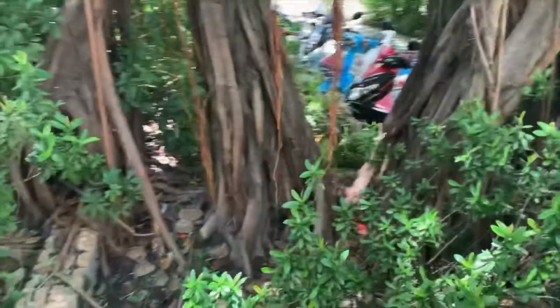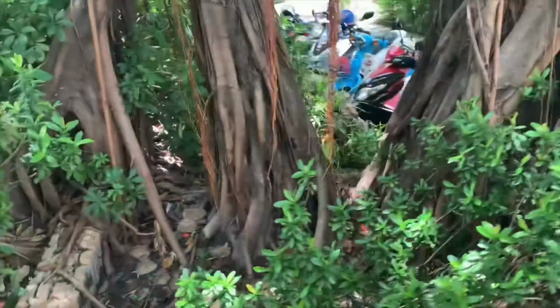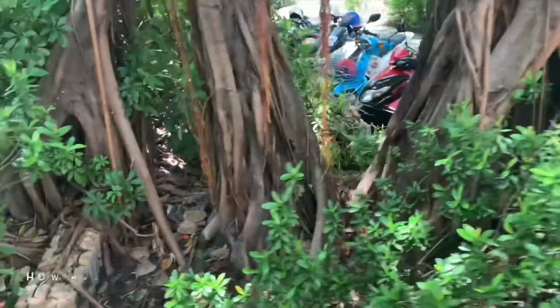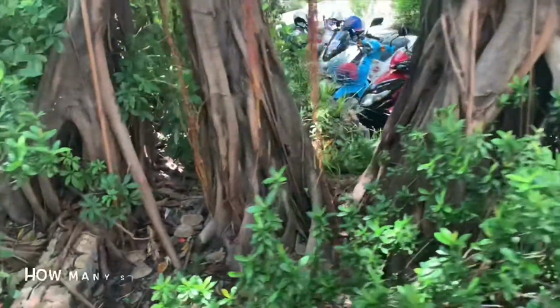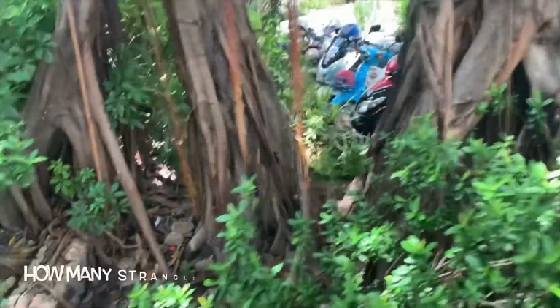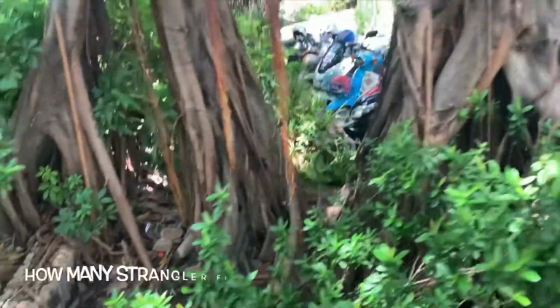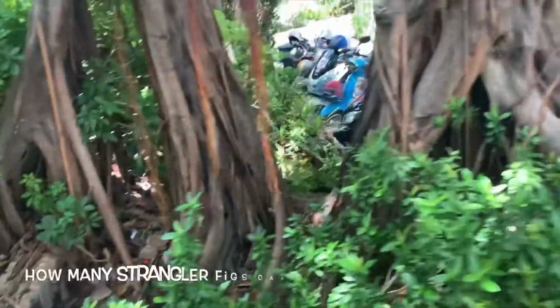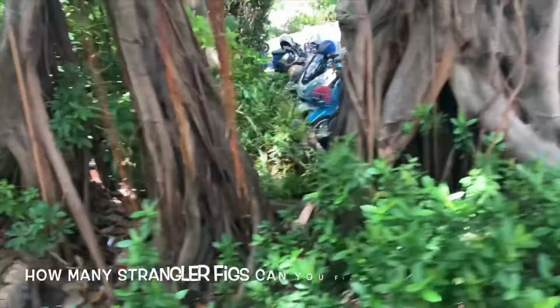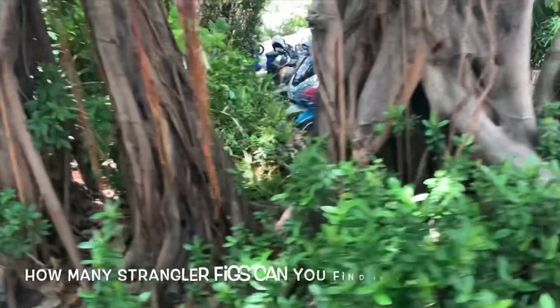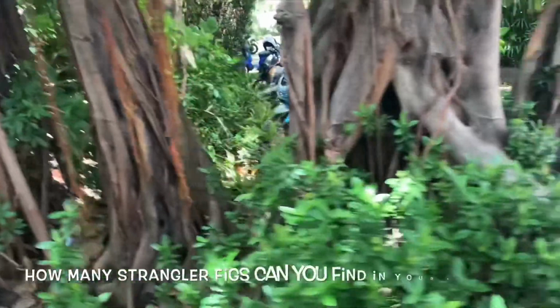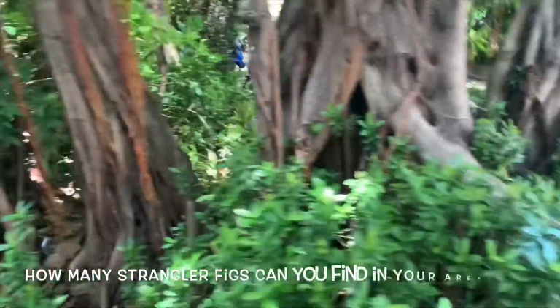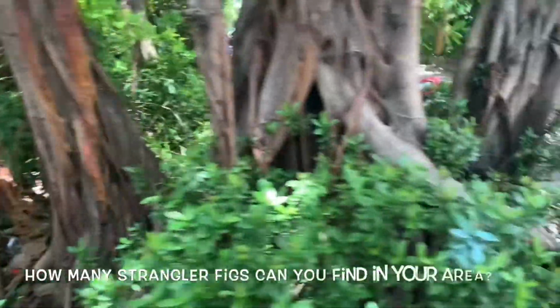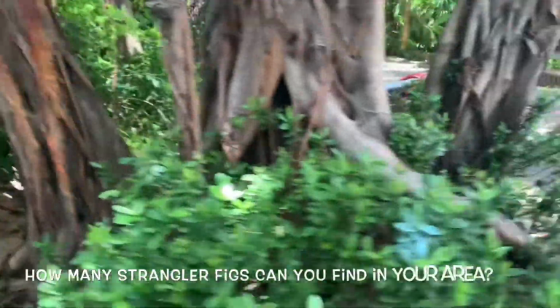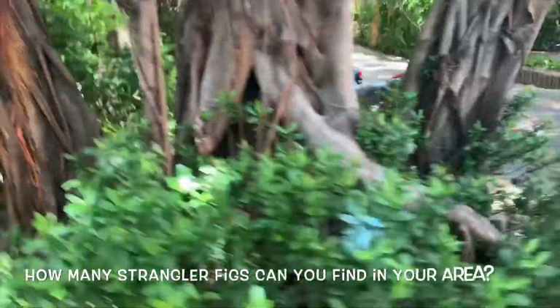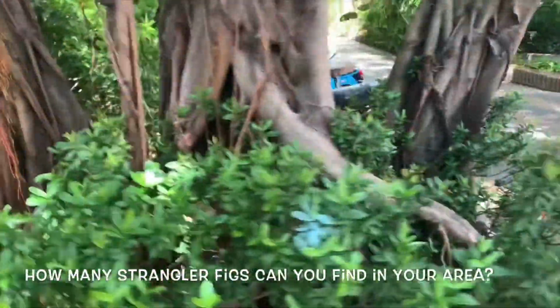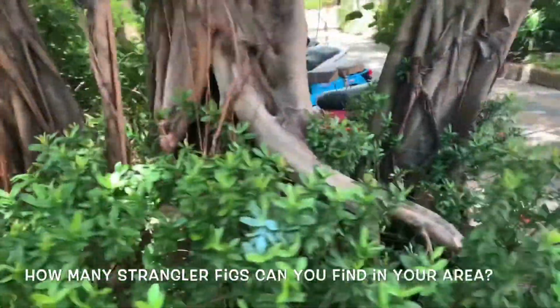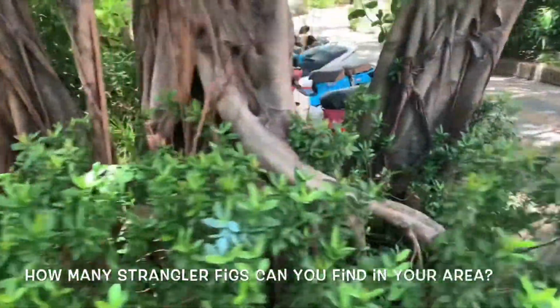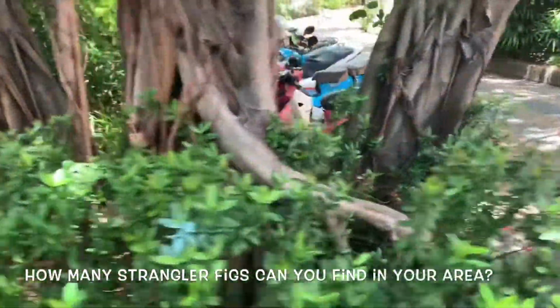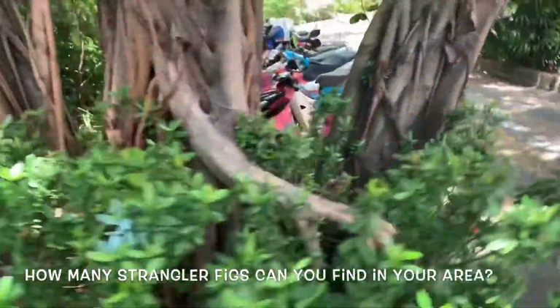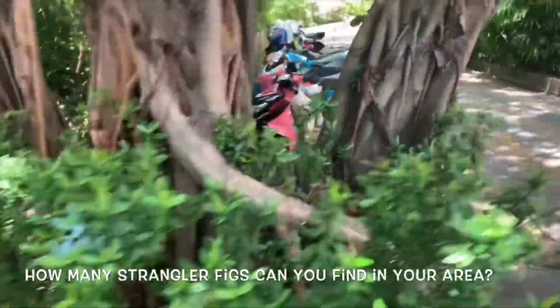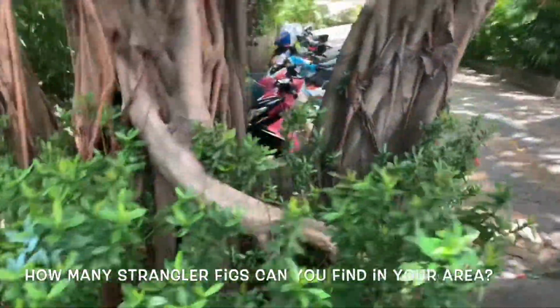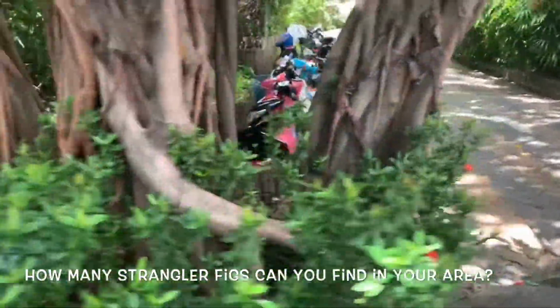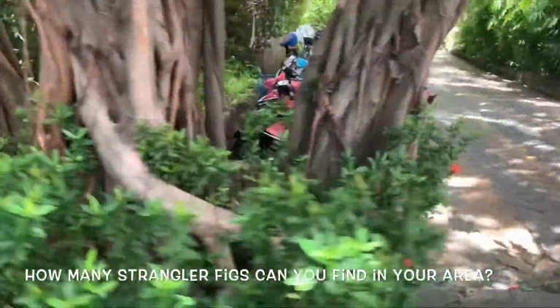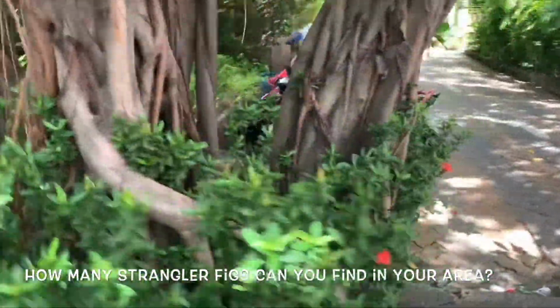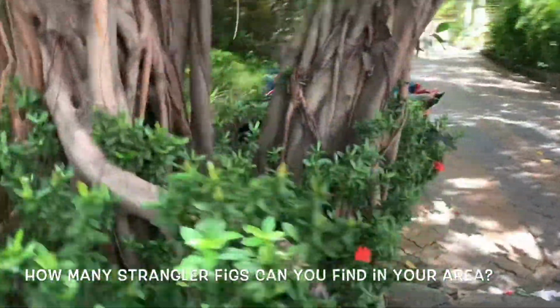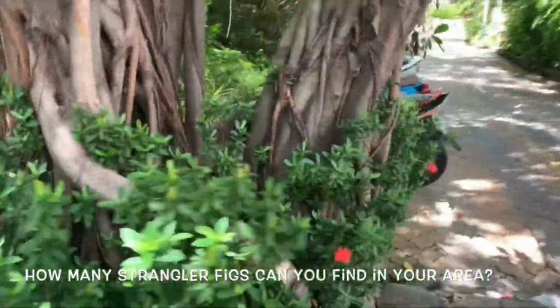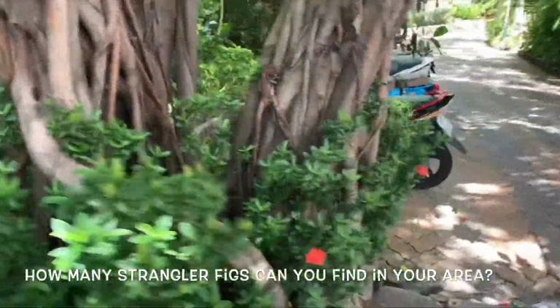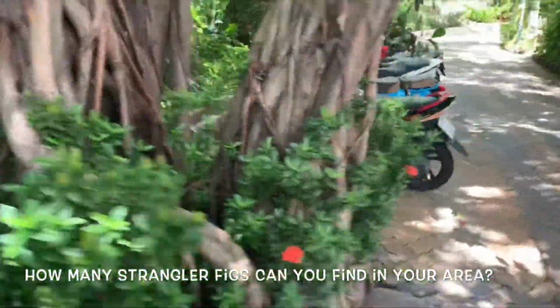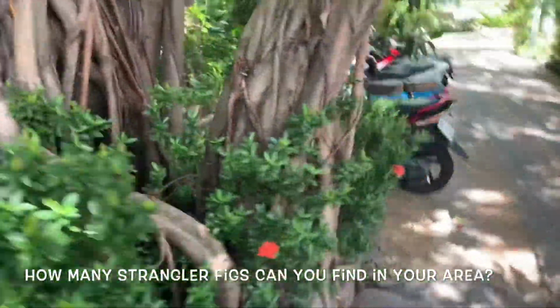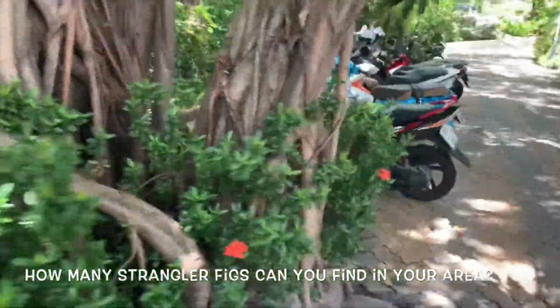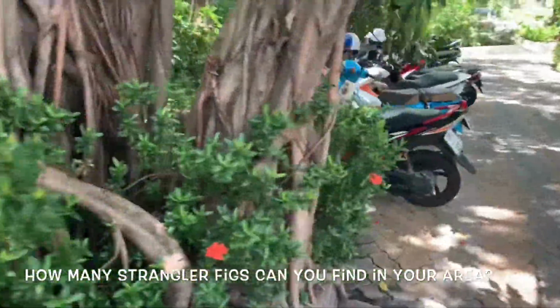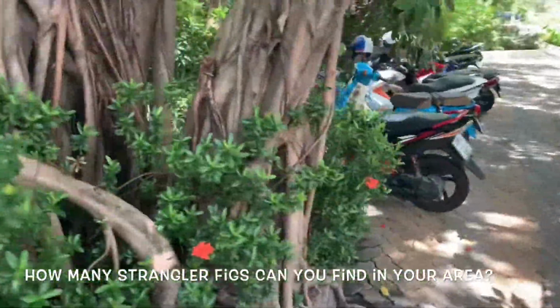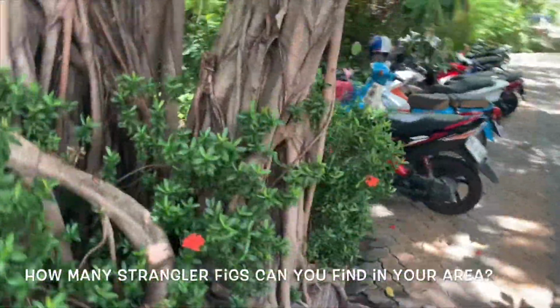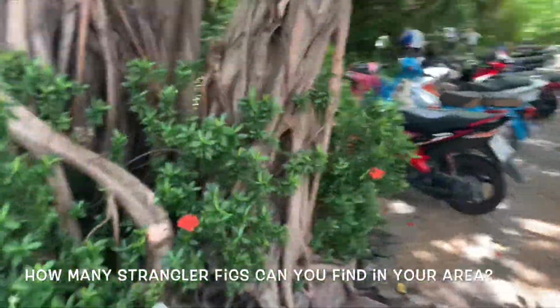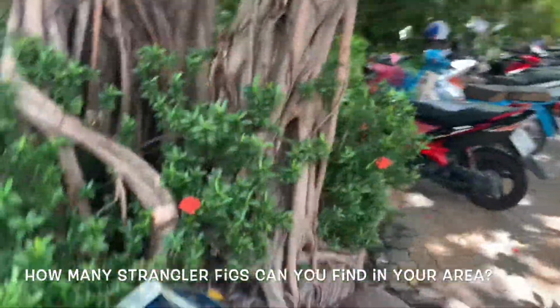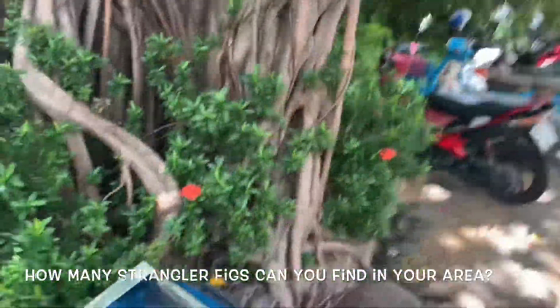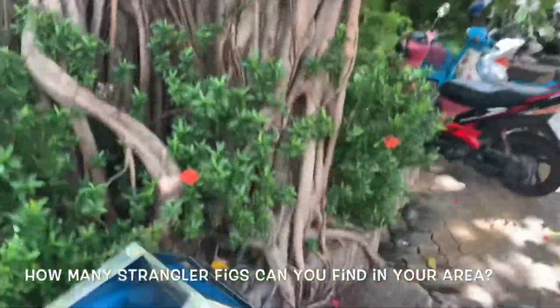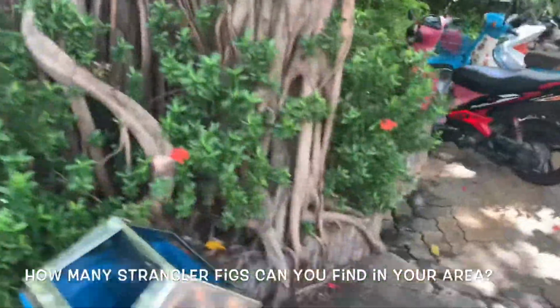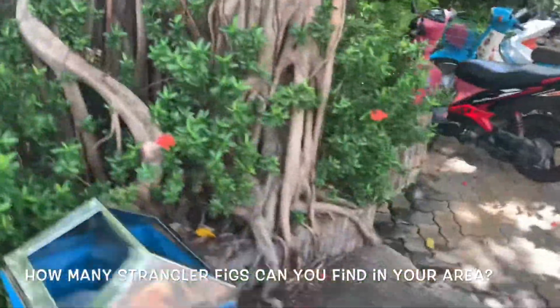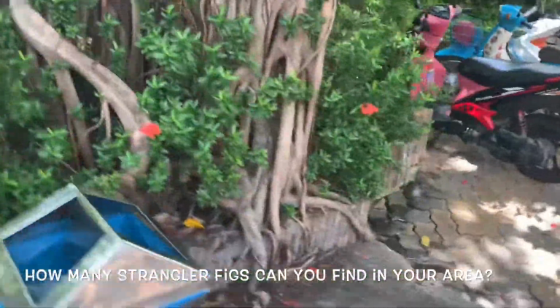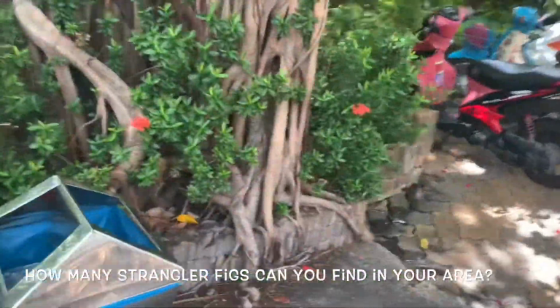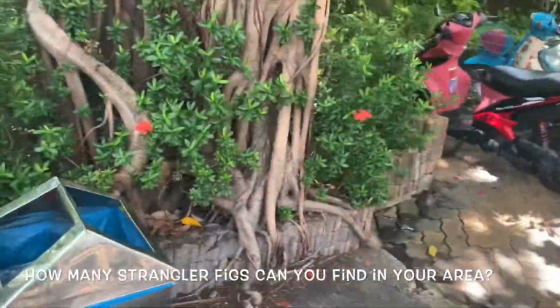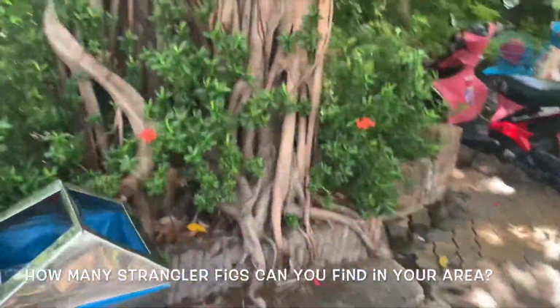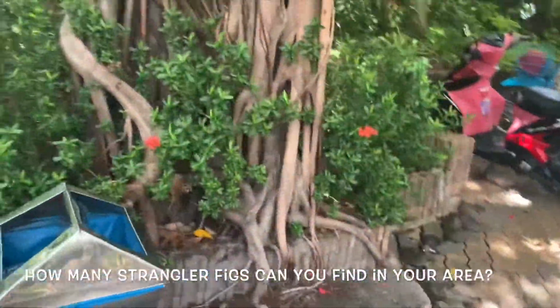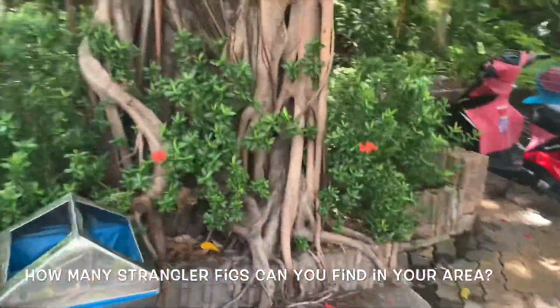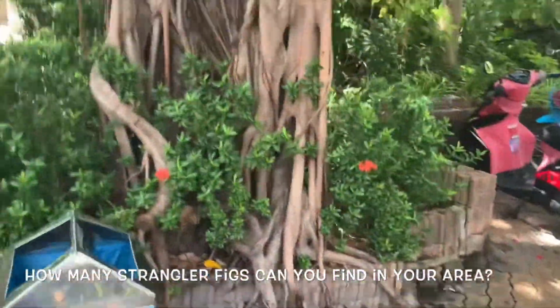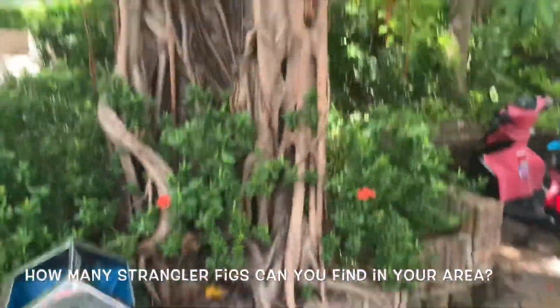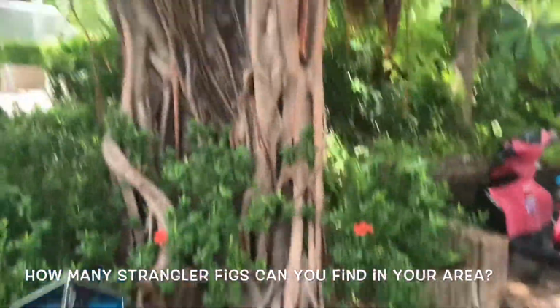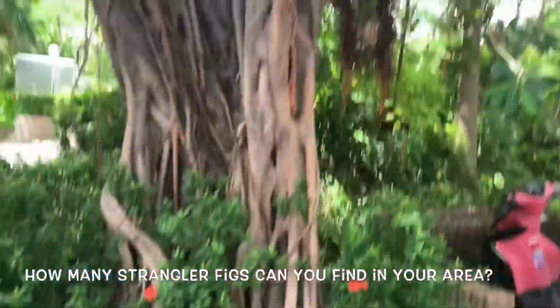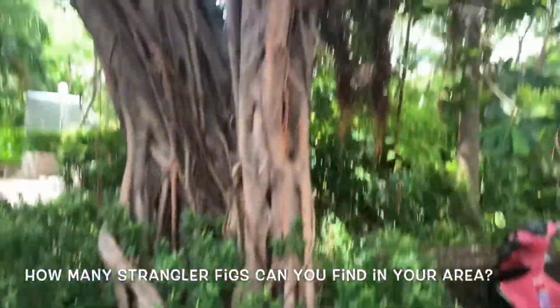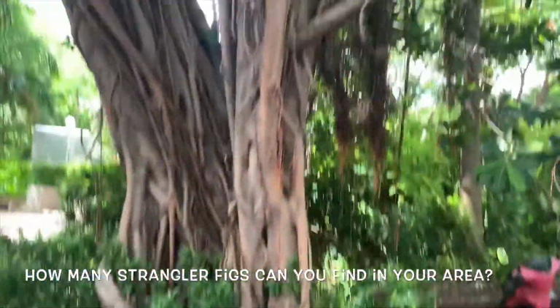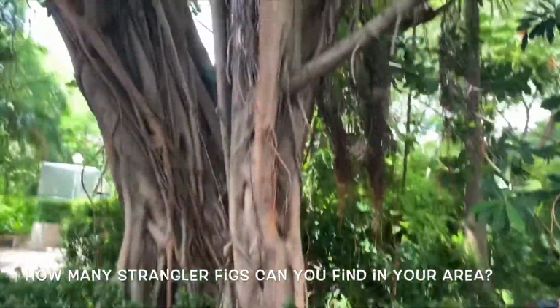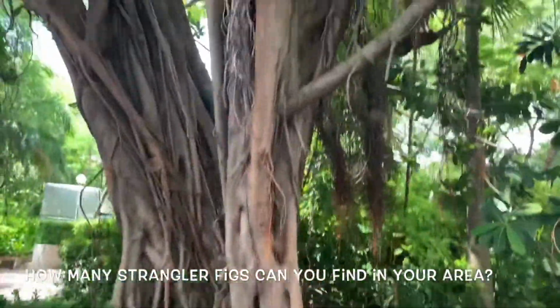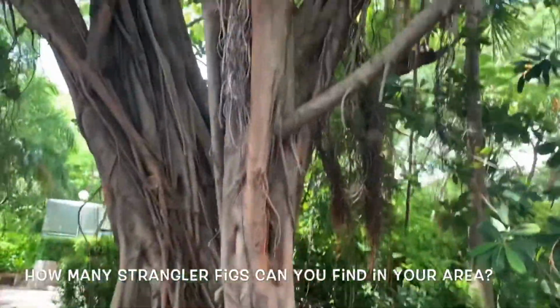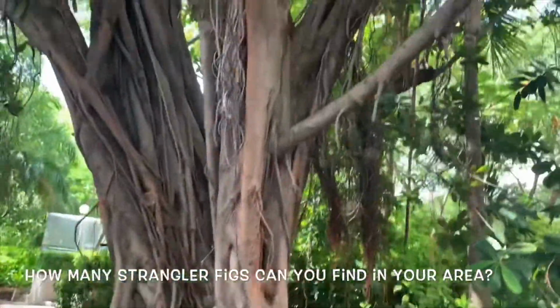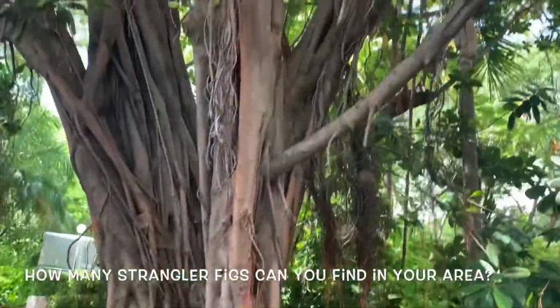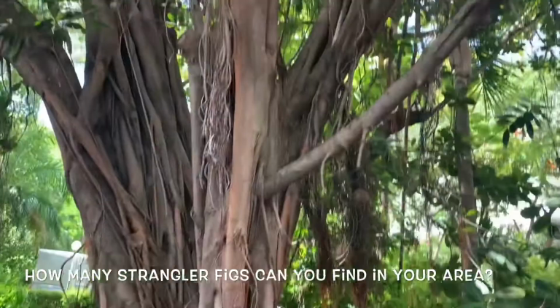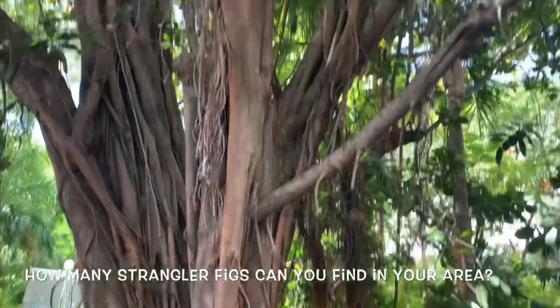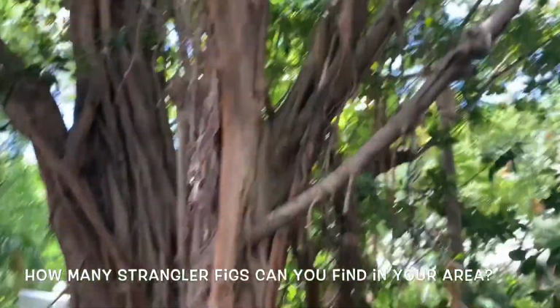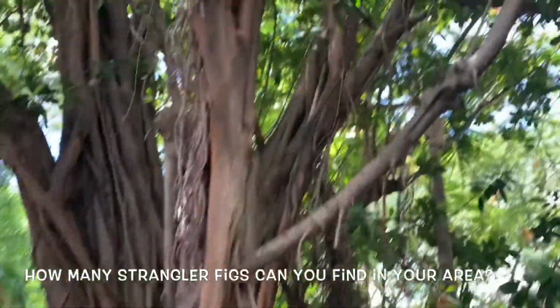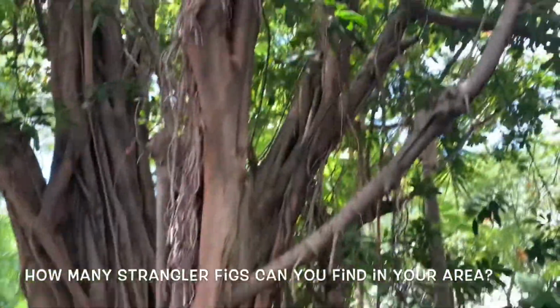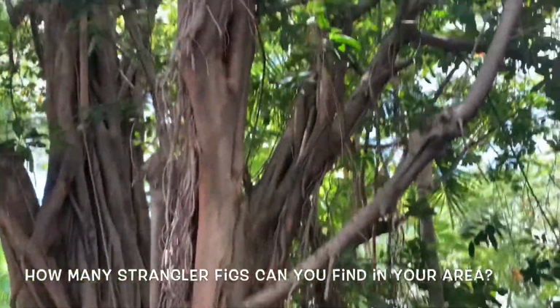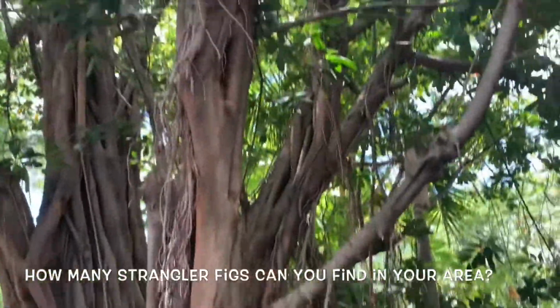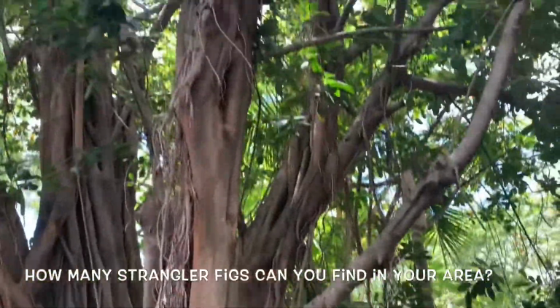Now, over to you — how many strangler fig trees can you find in your neighborhood or park?